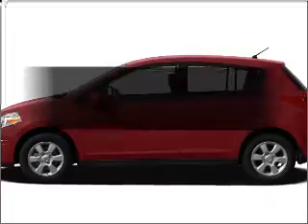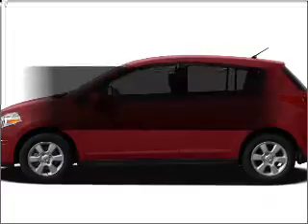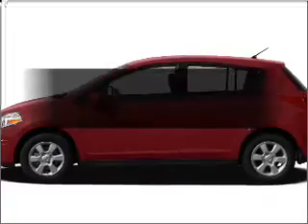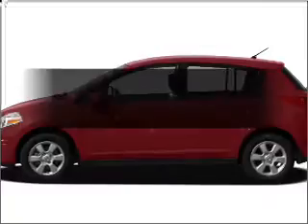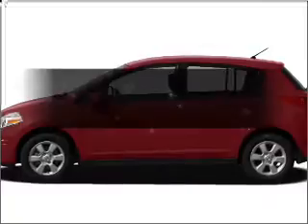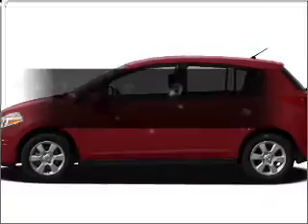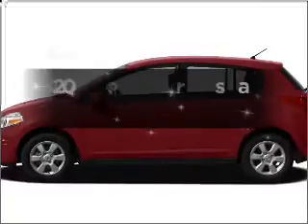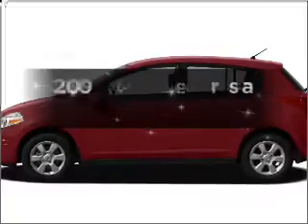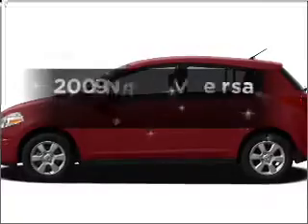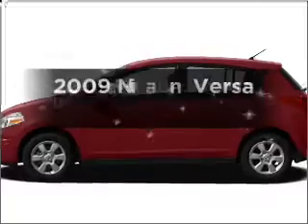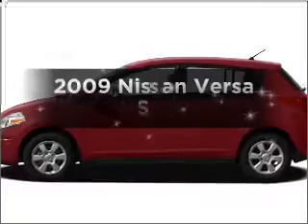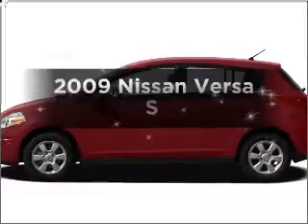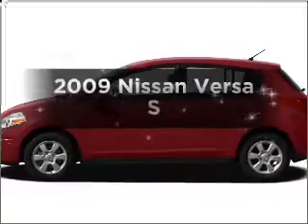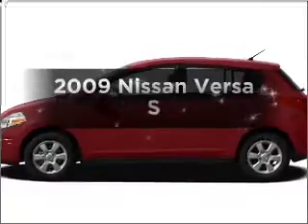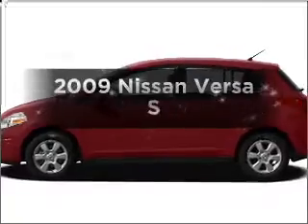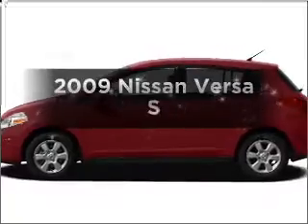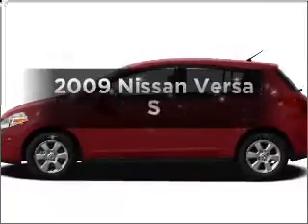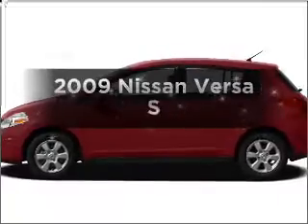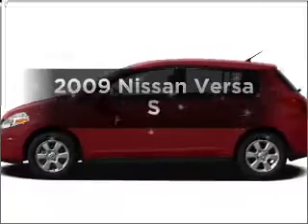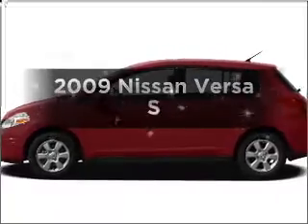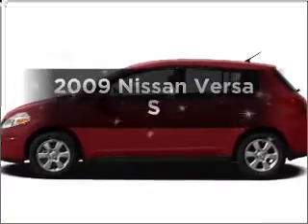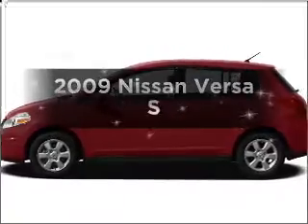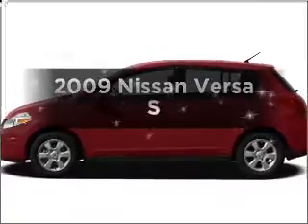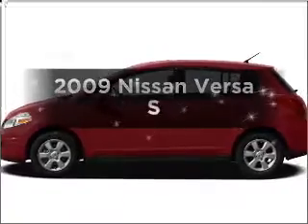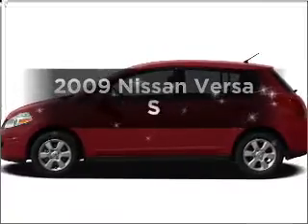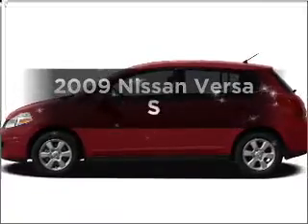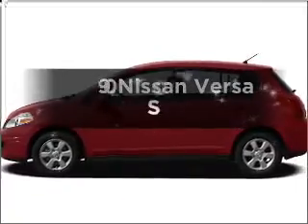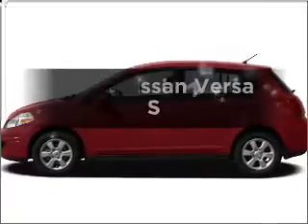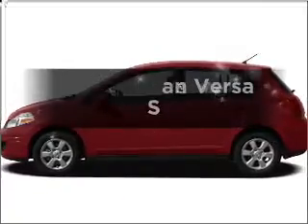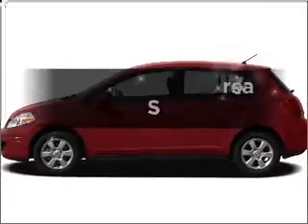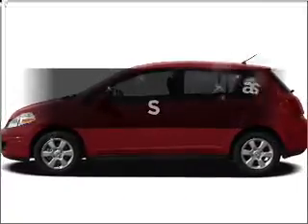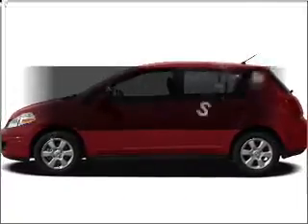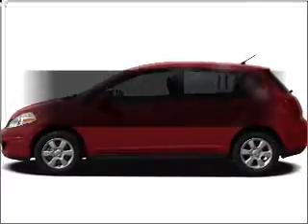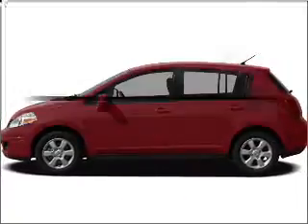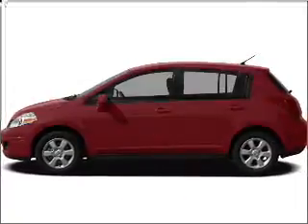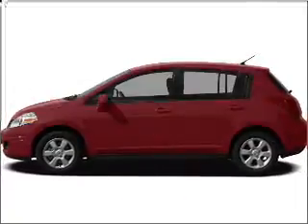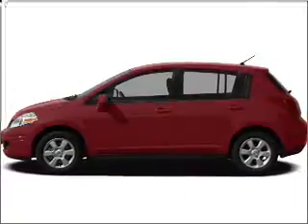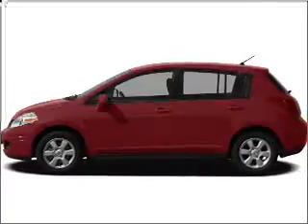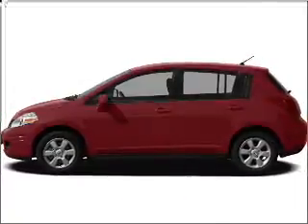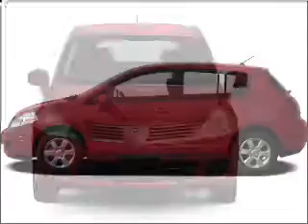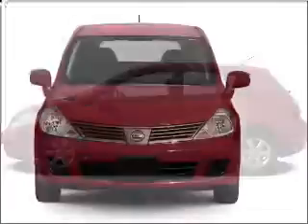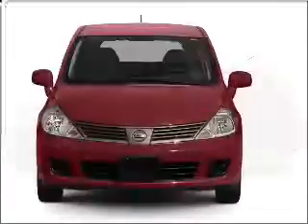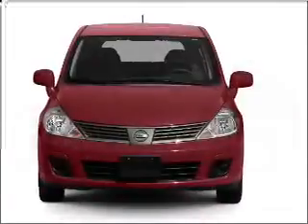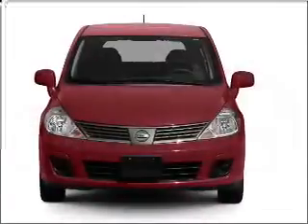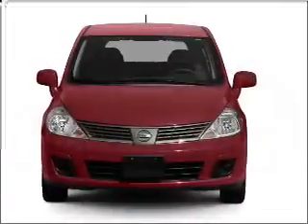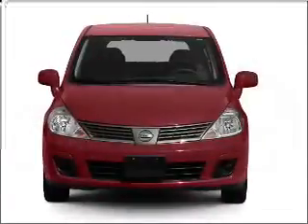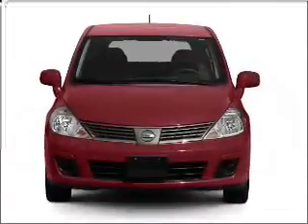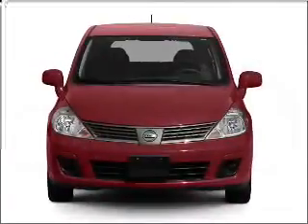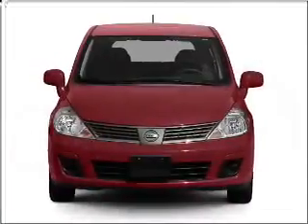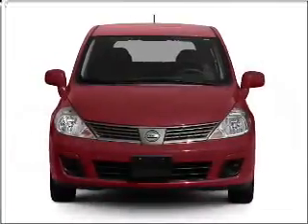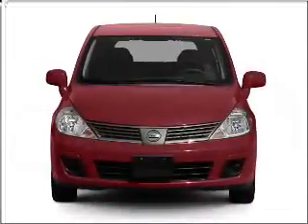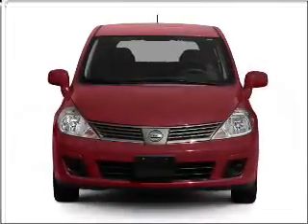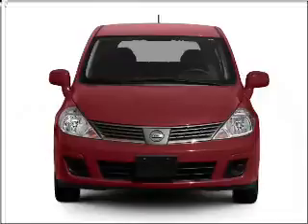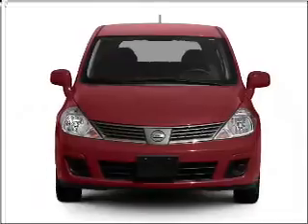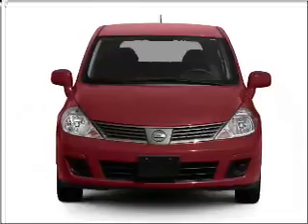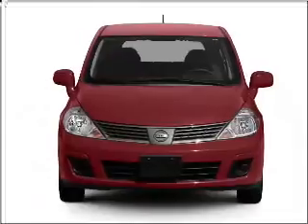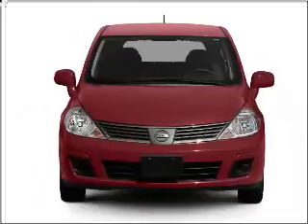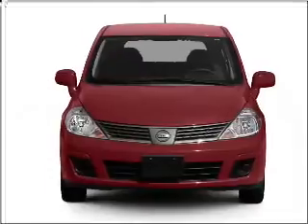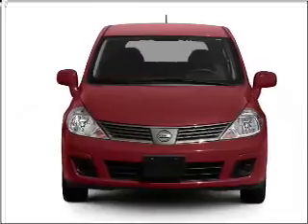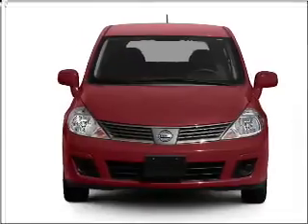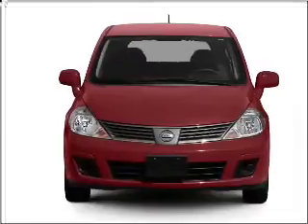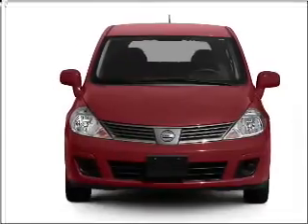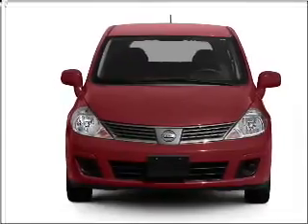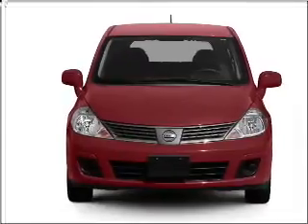Get noticed in this 2009 Nissan Versa. If you're looking for a first-rate auto, this one could be yours today.